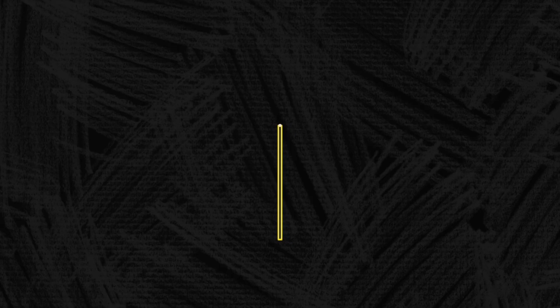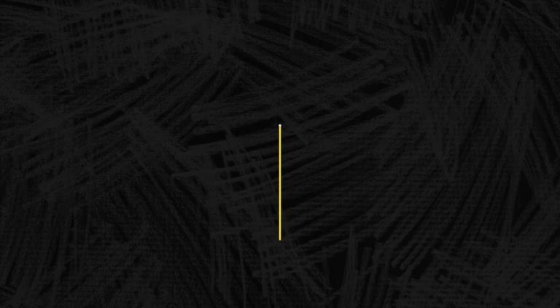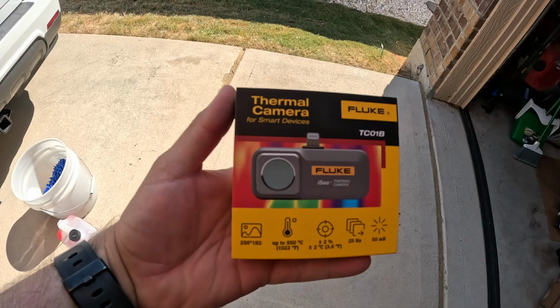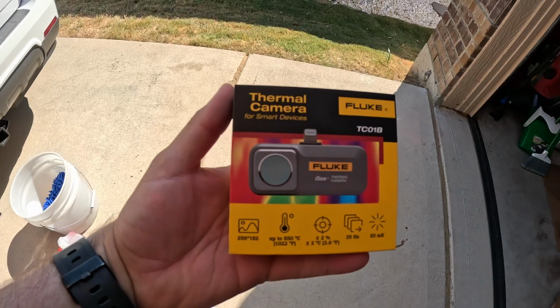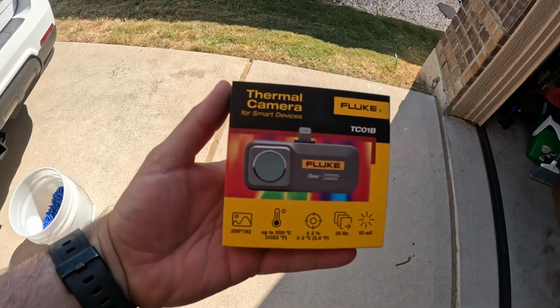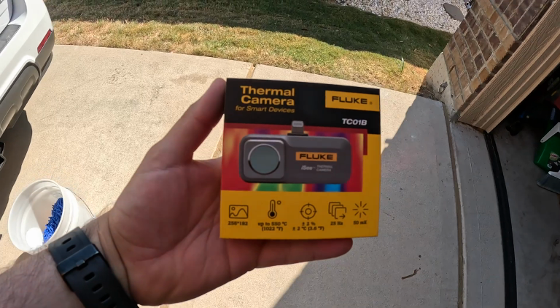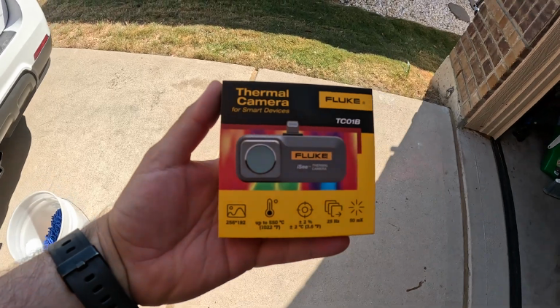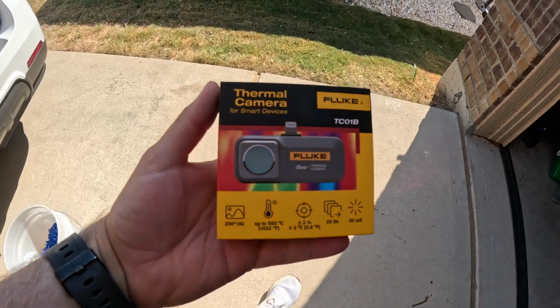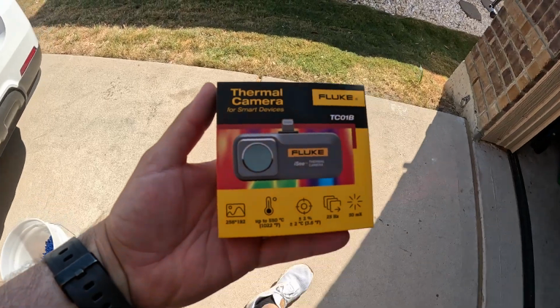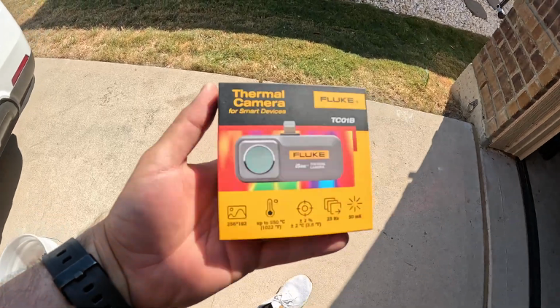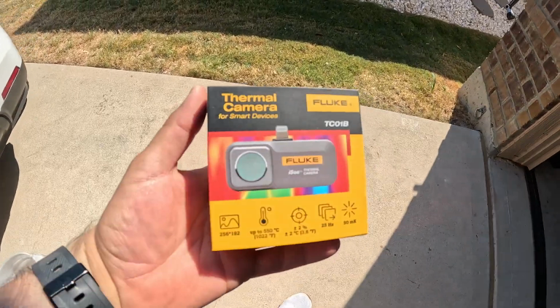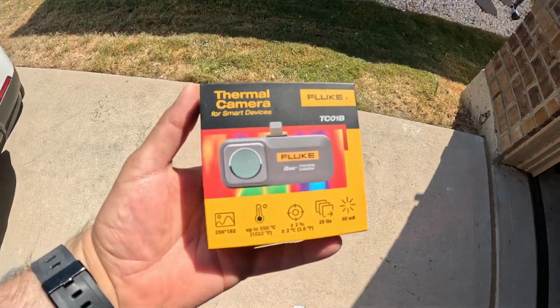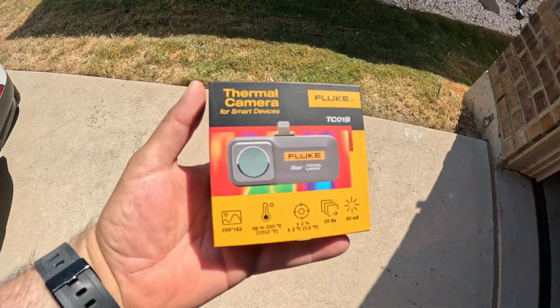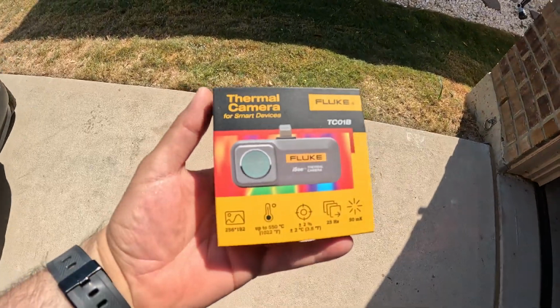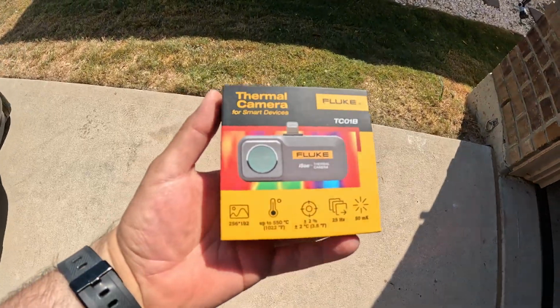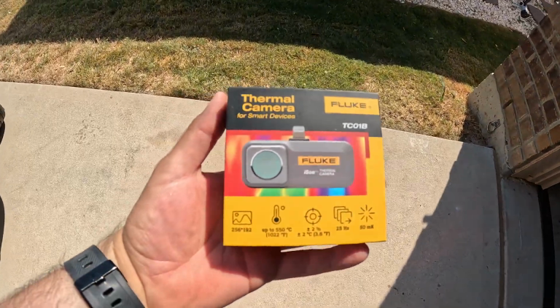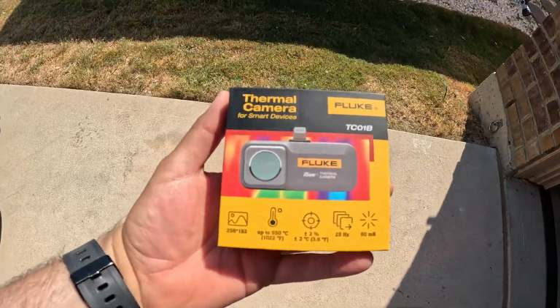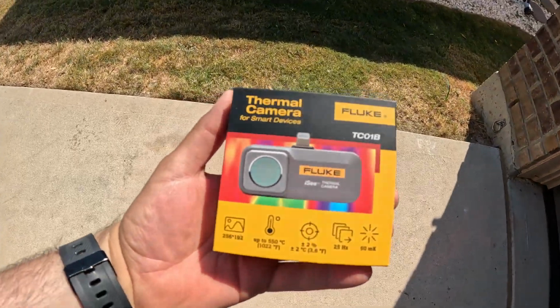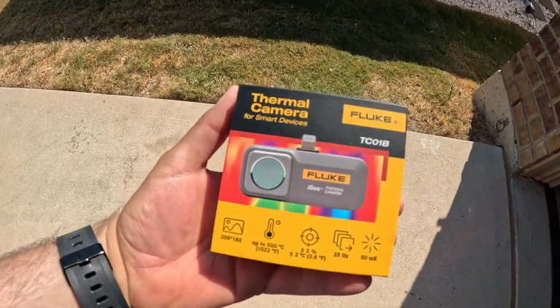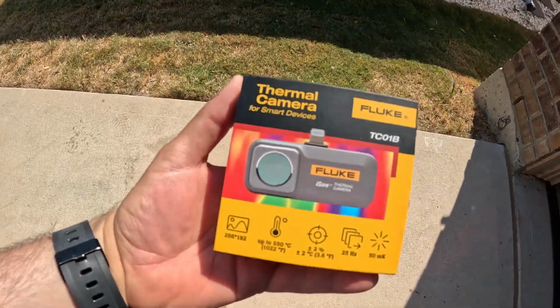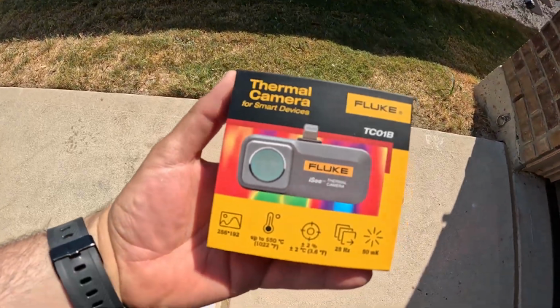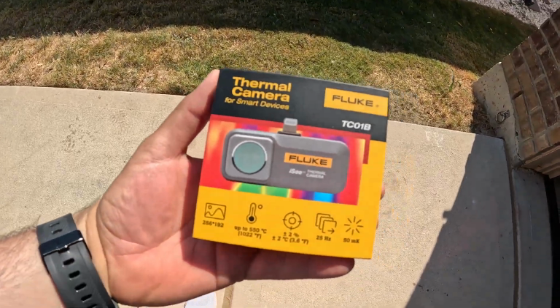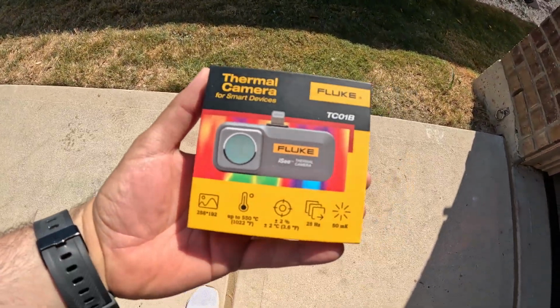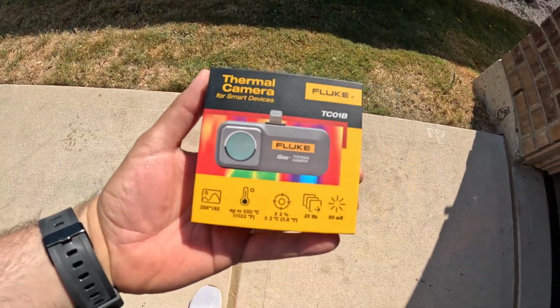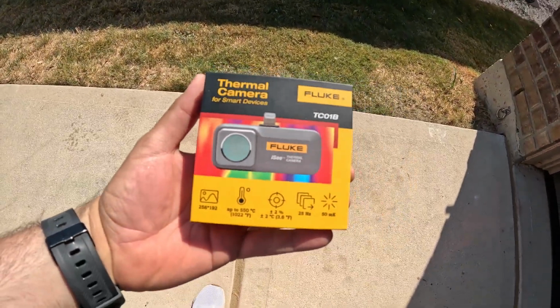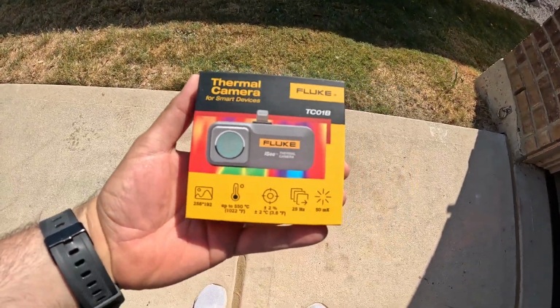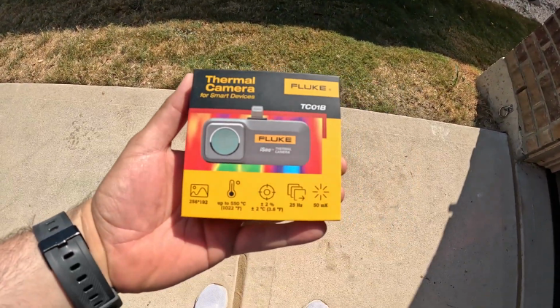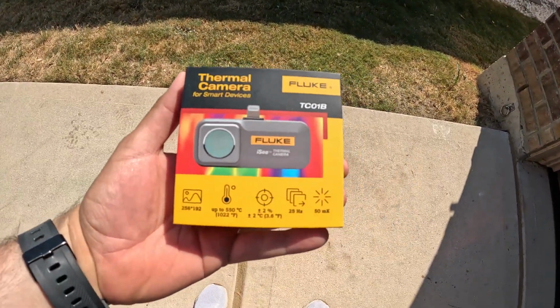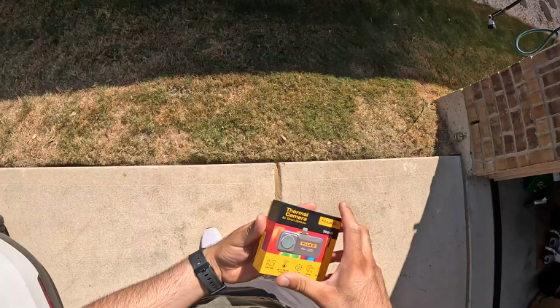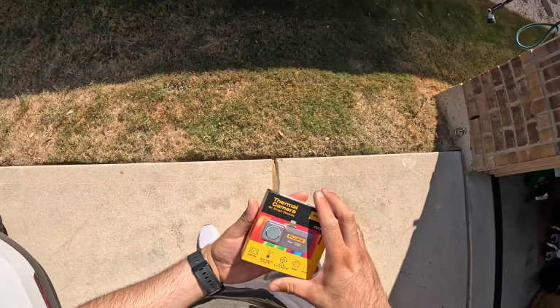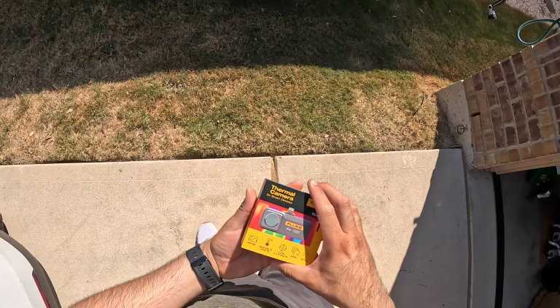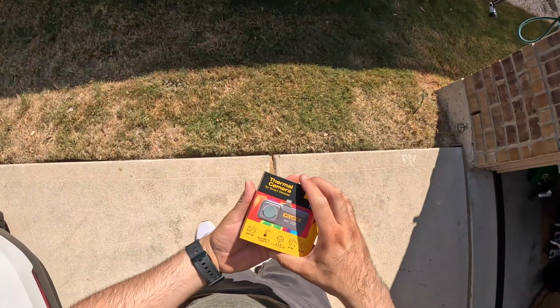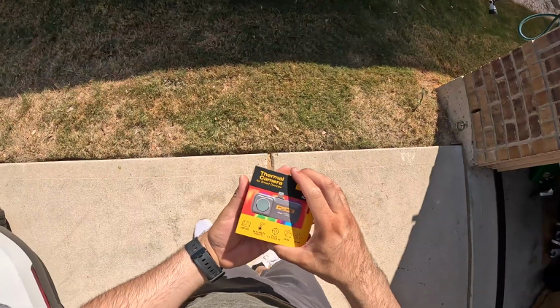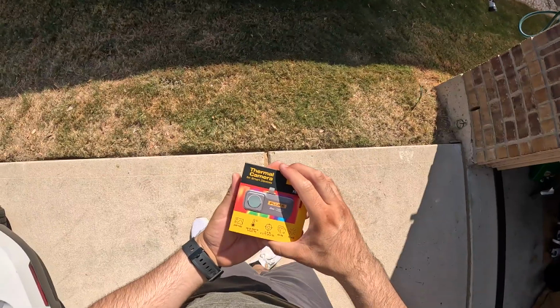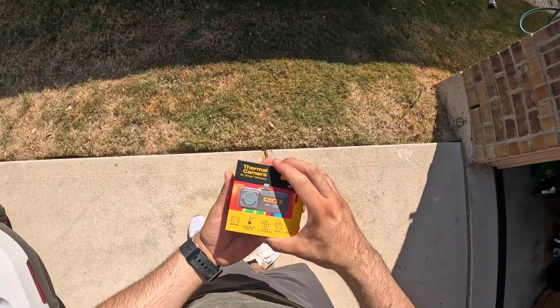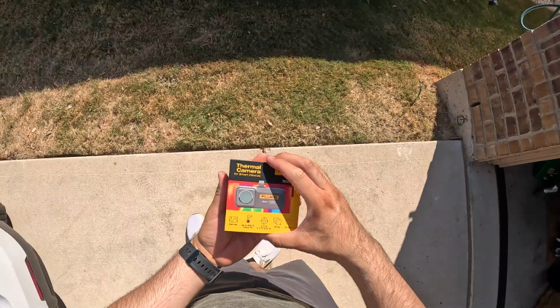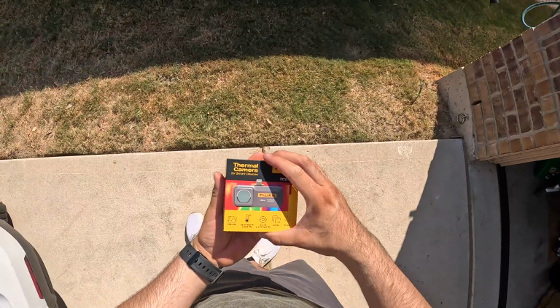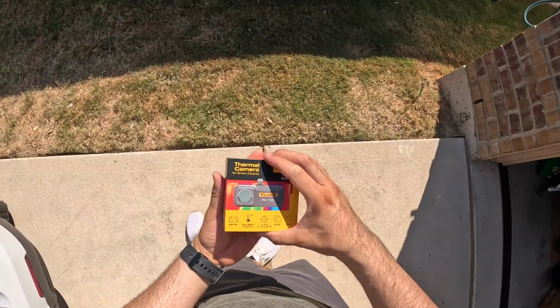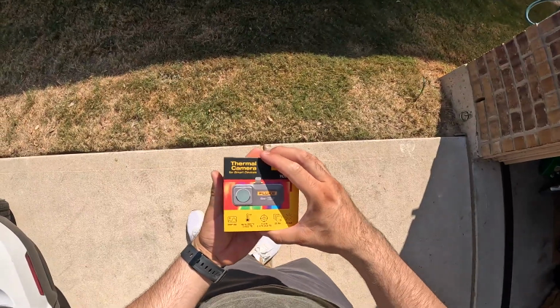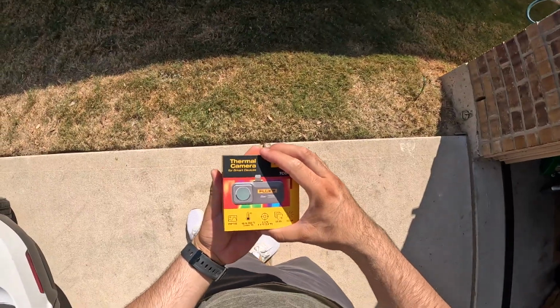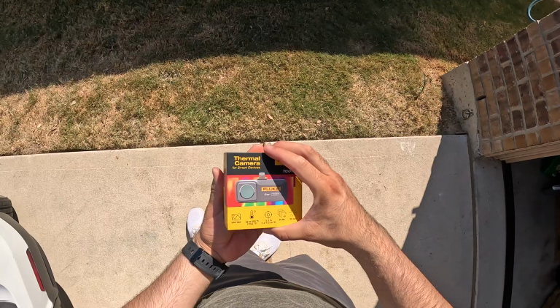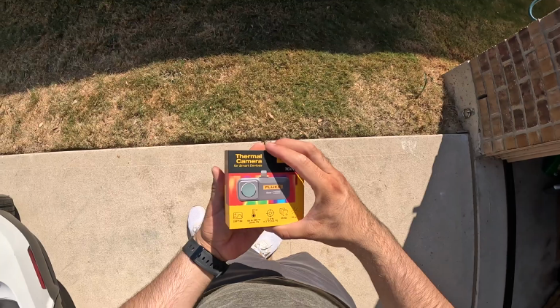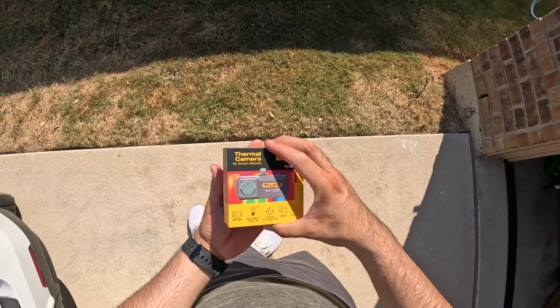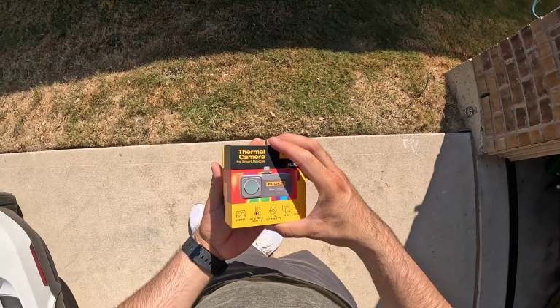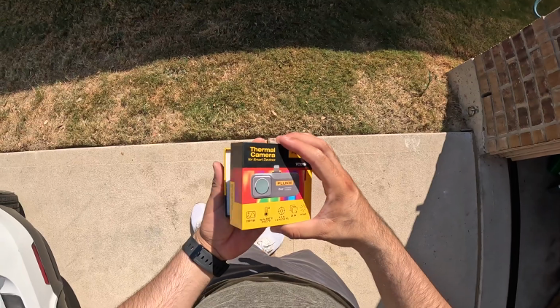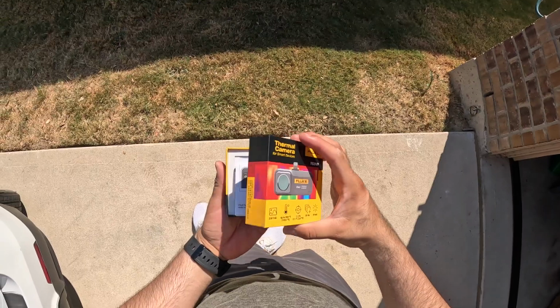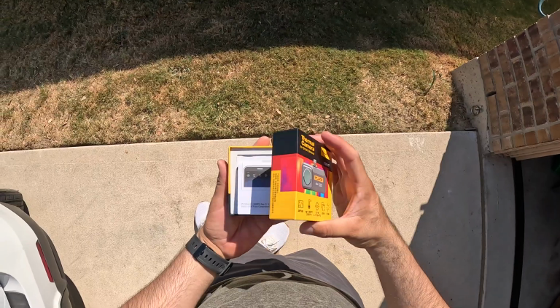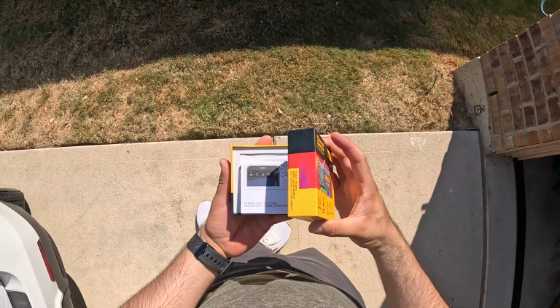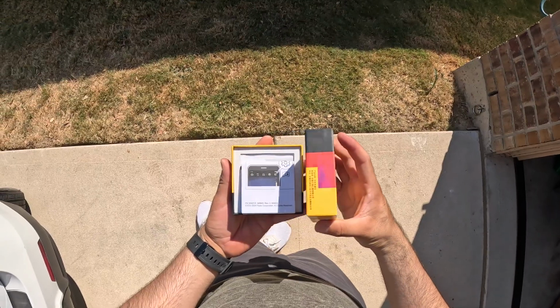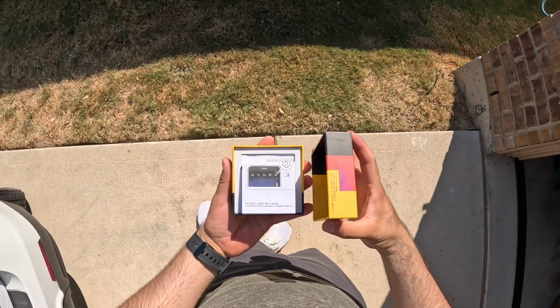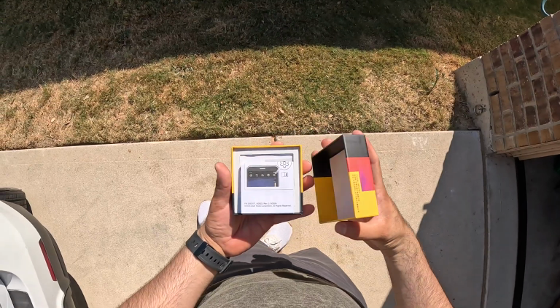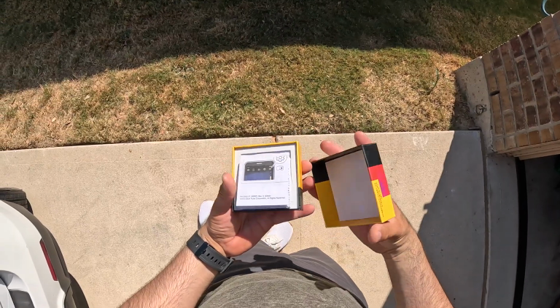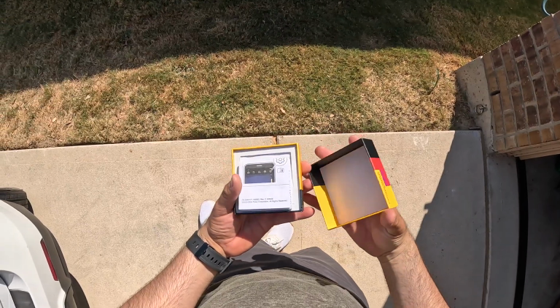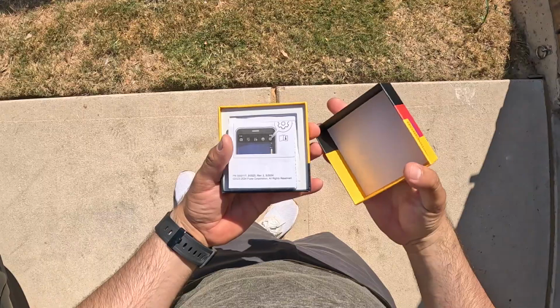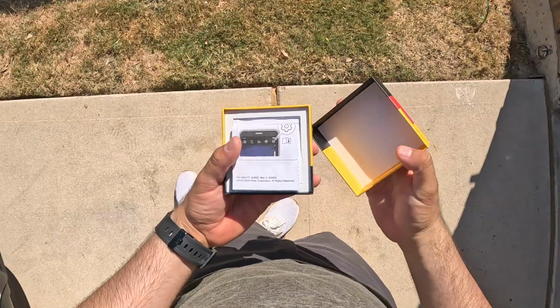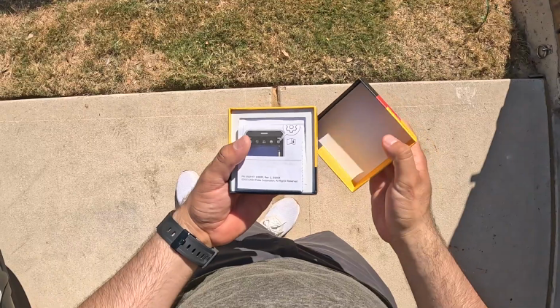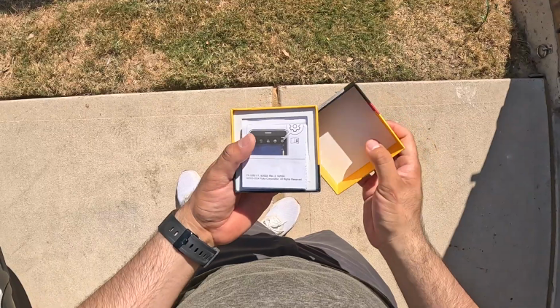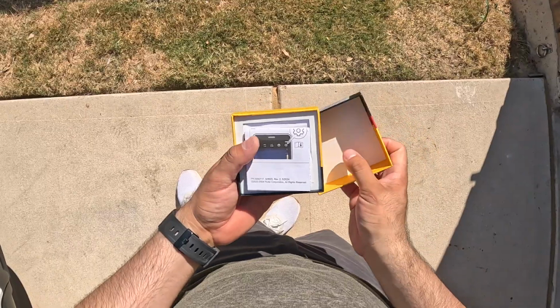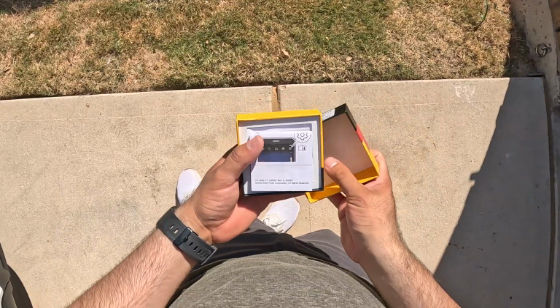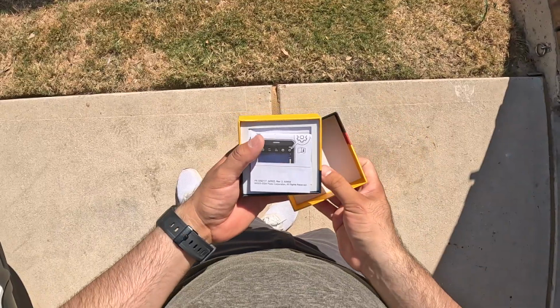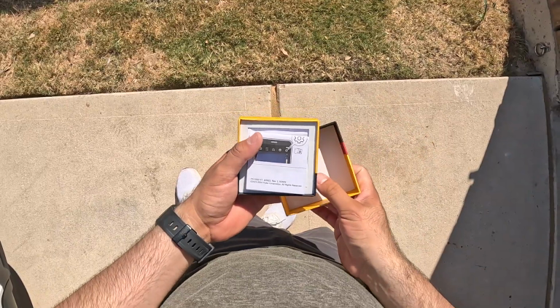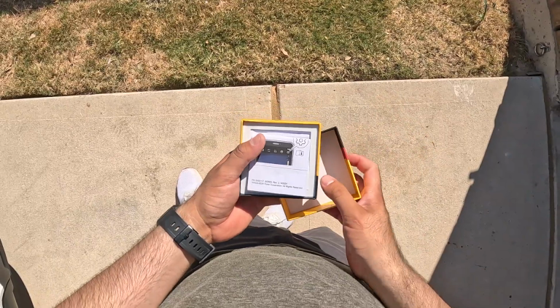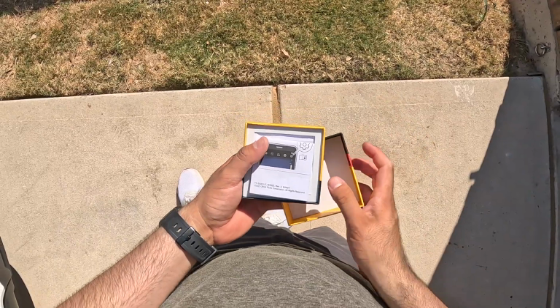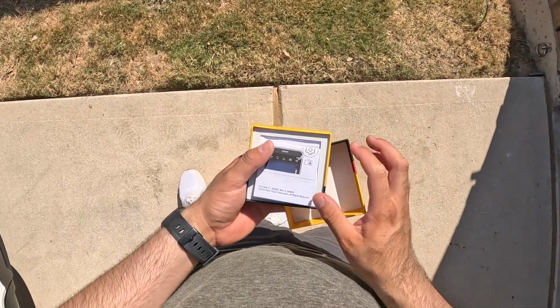When it comes to measurement equipment, I only trust Fluke. Everything that I've used from Fluke is always very reliable and very accurate.